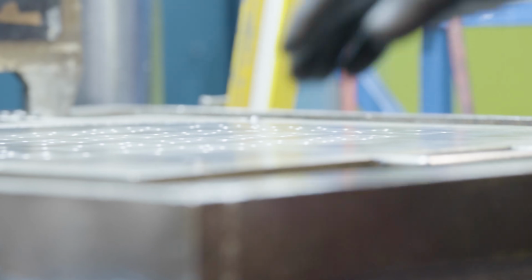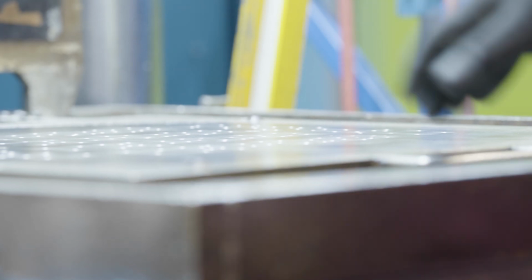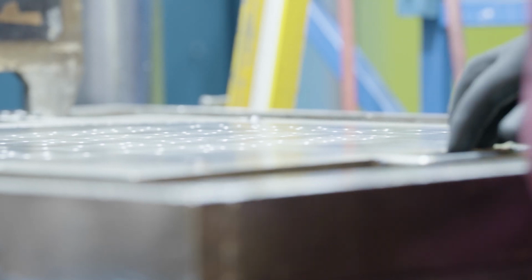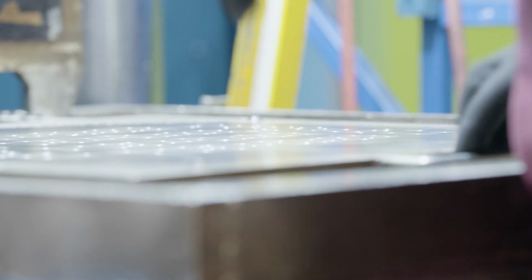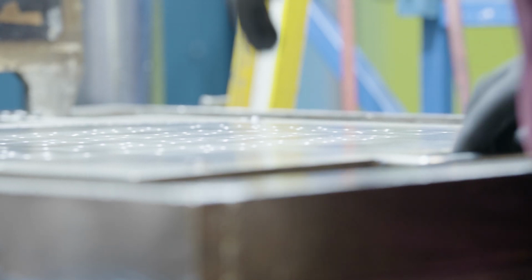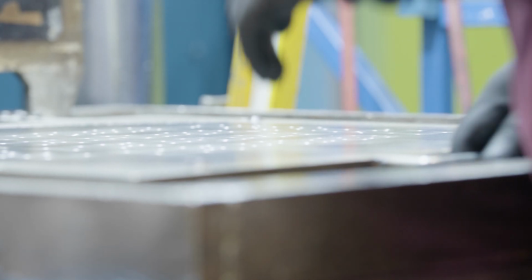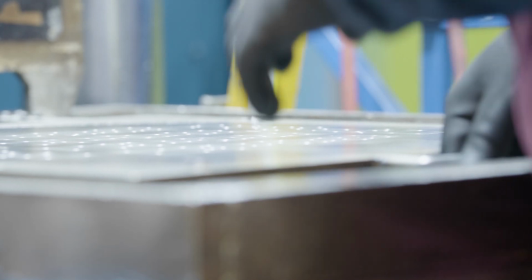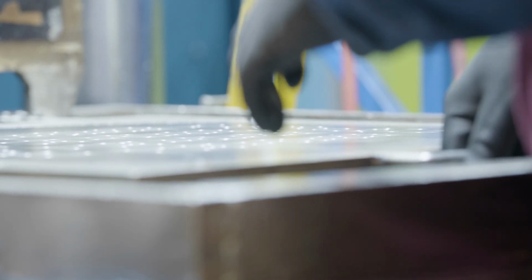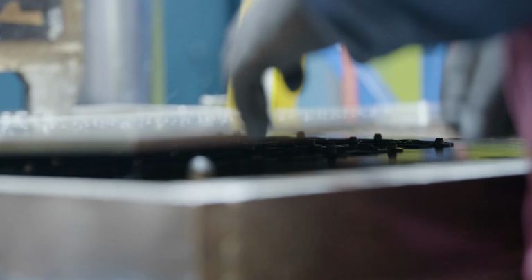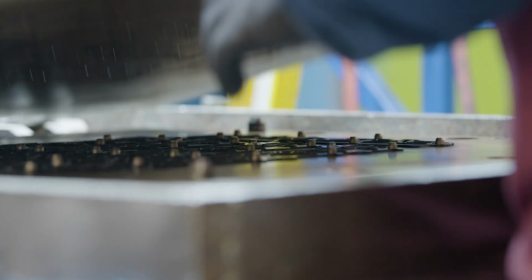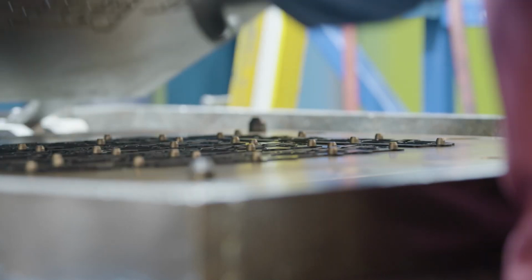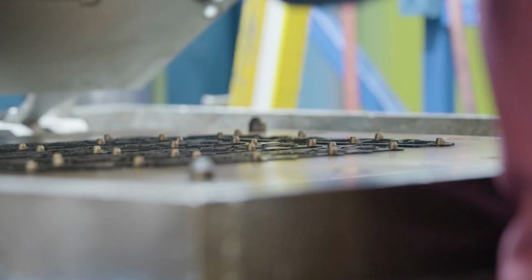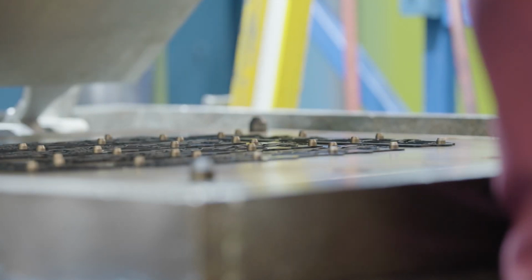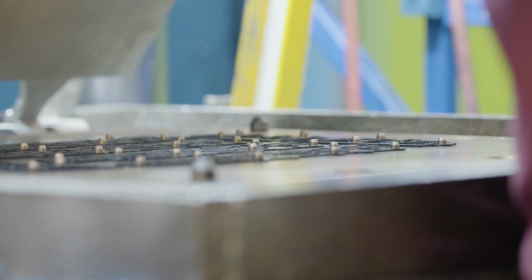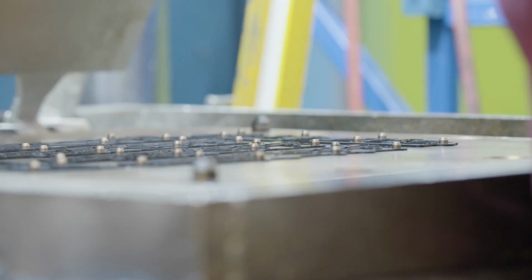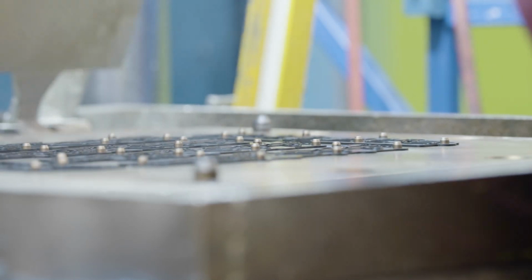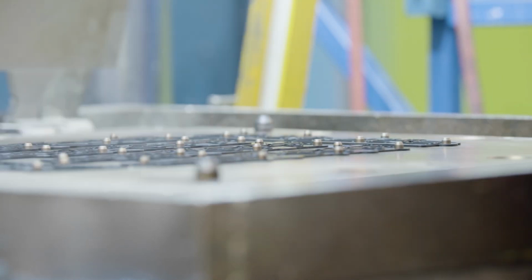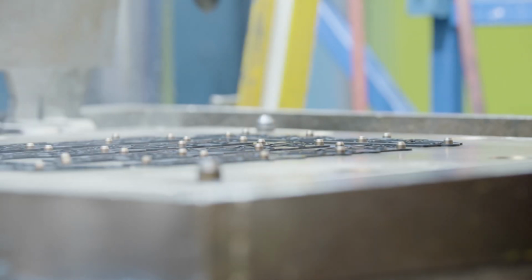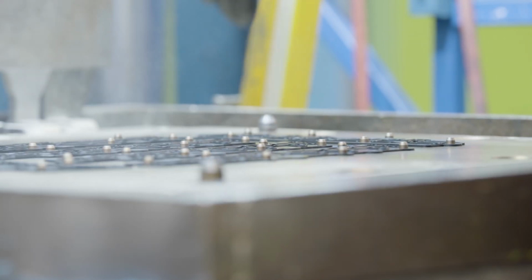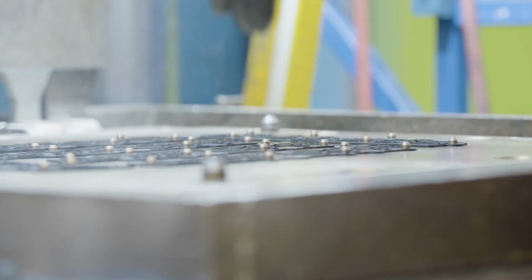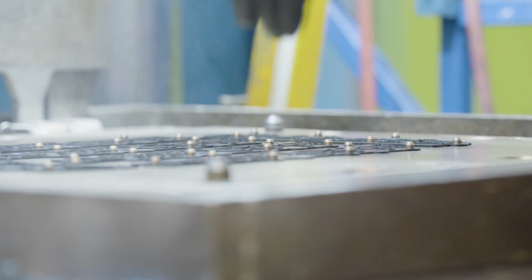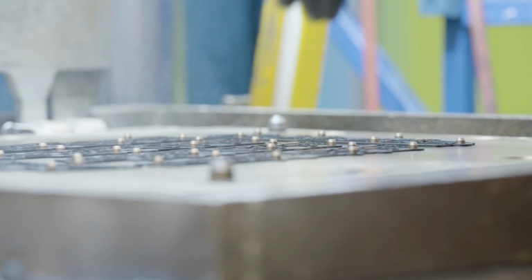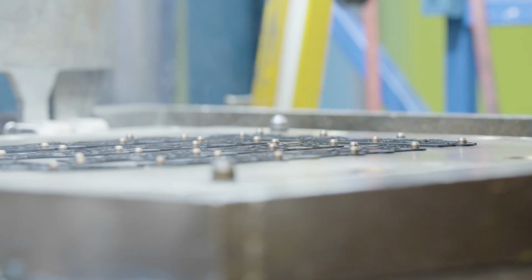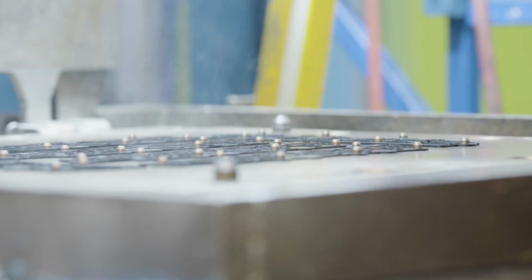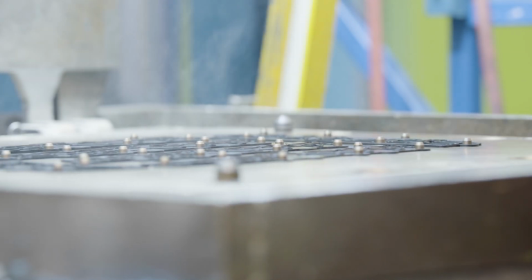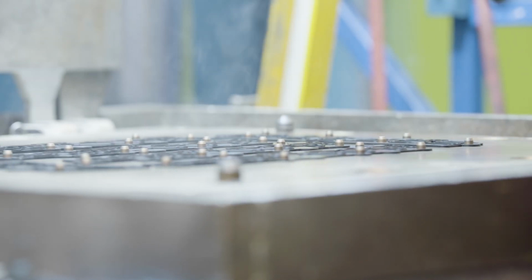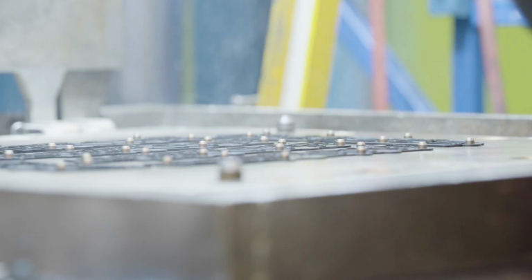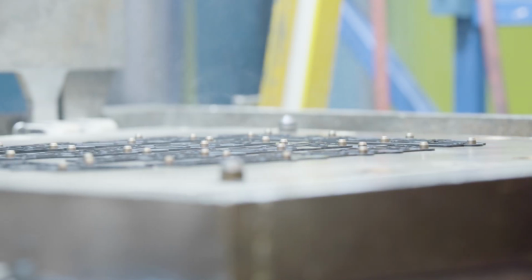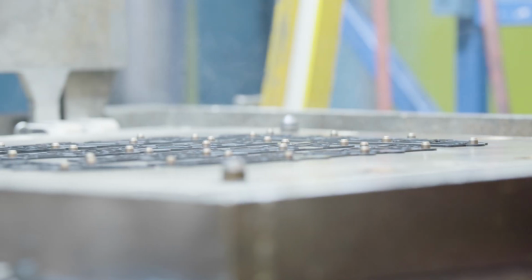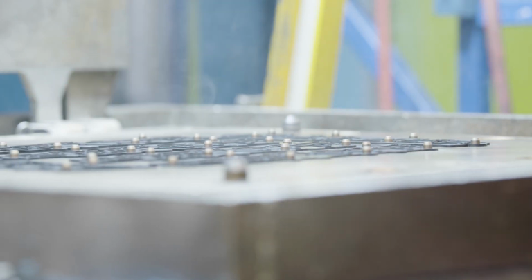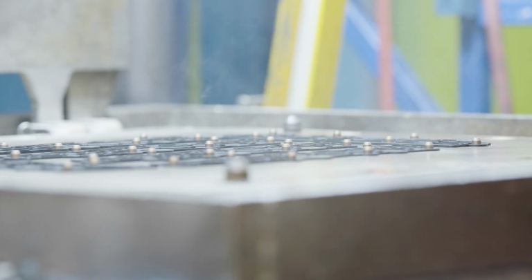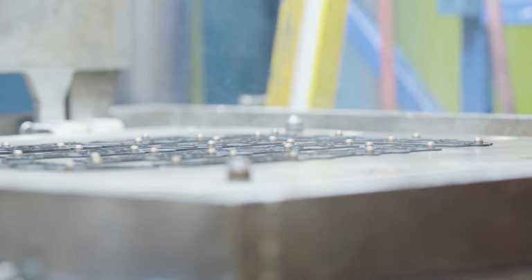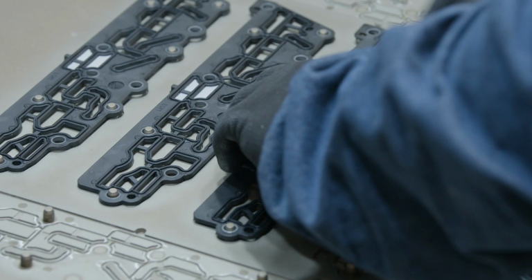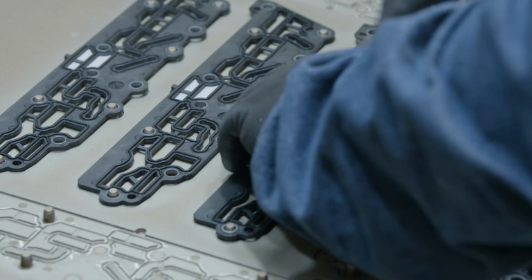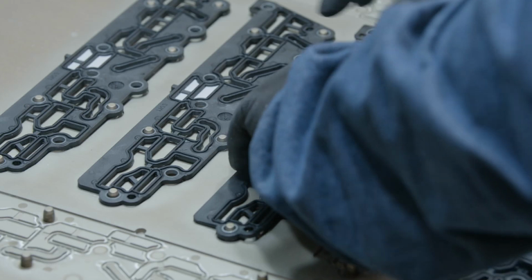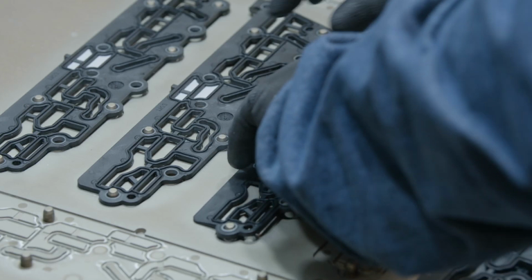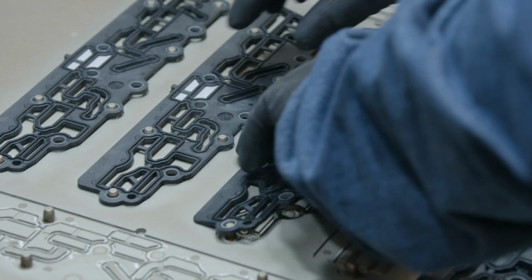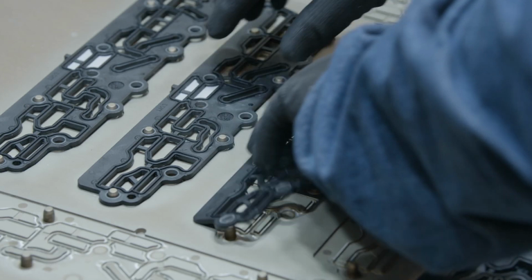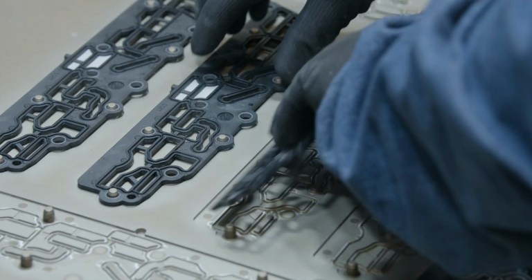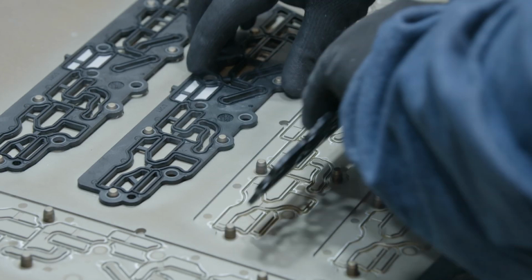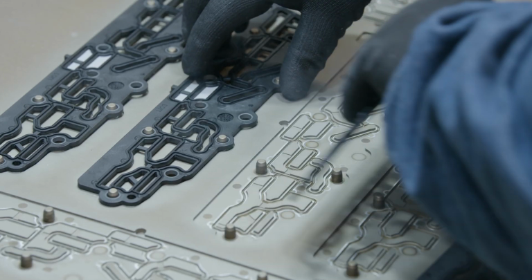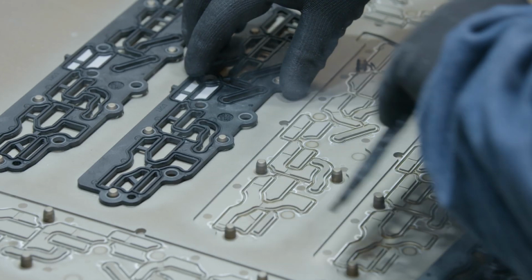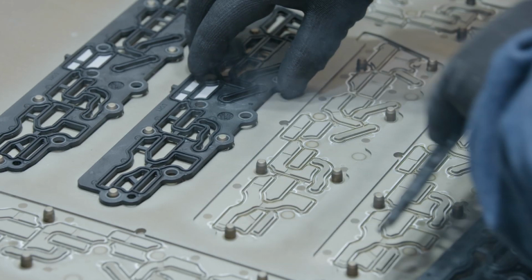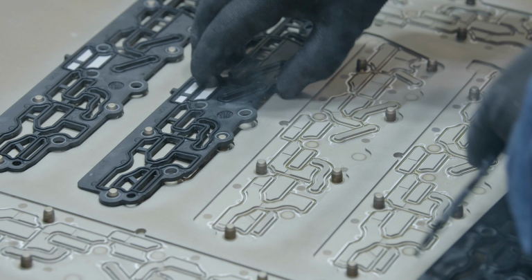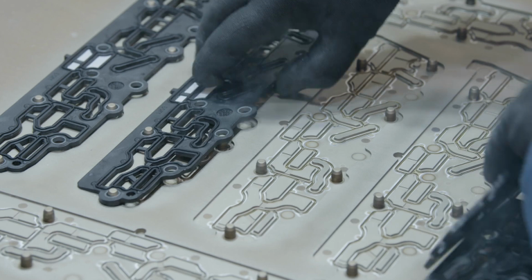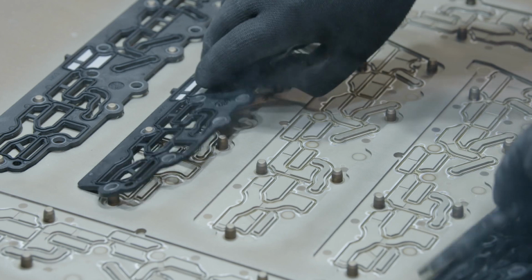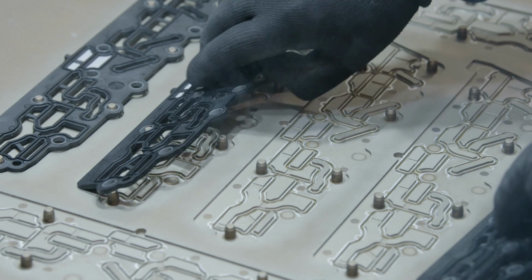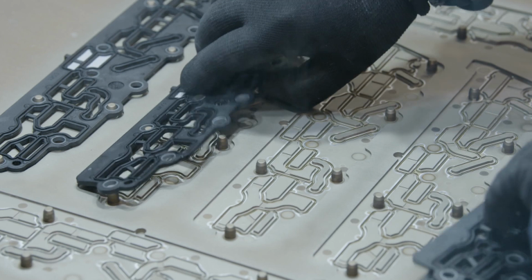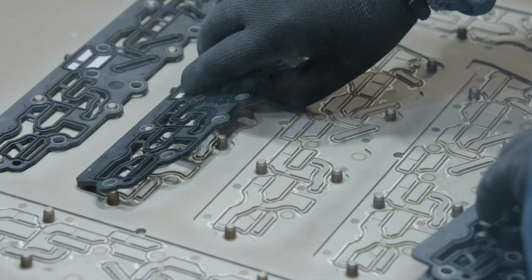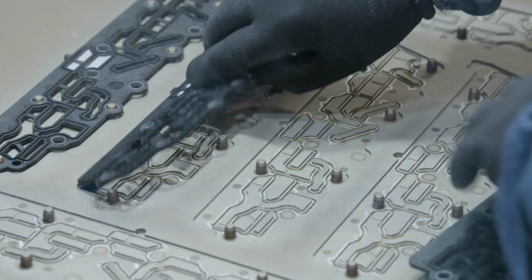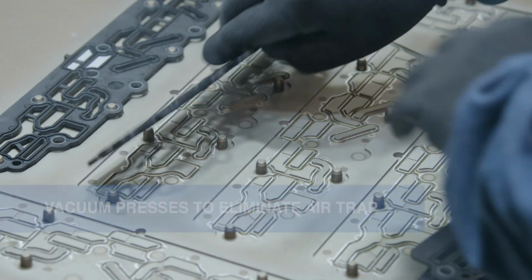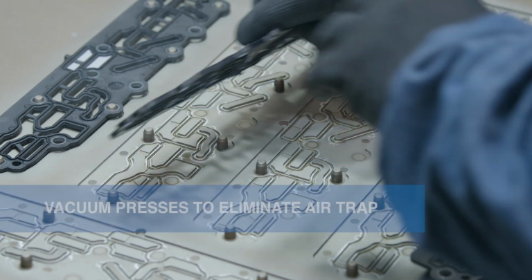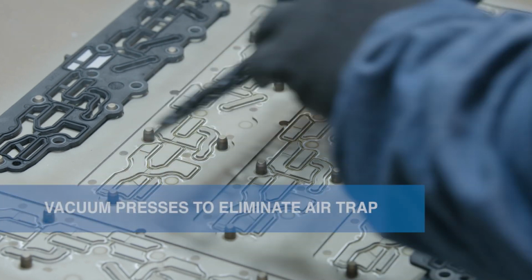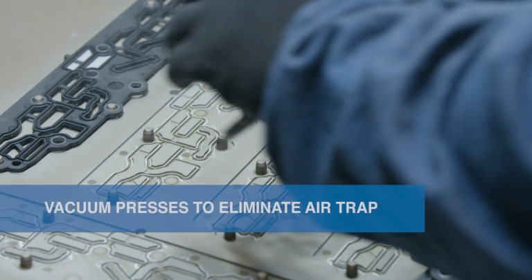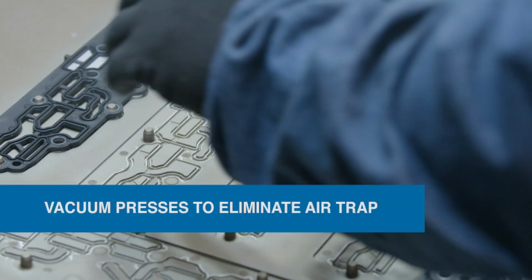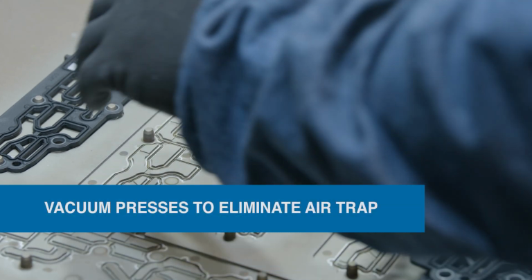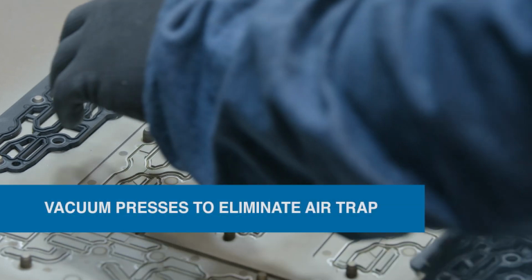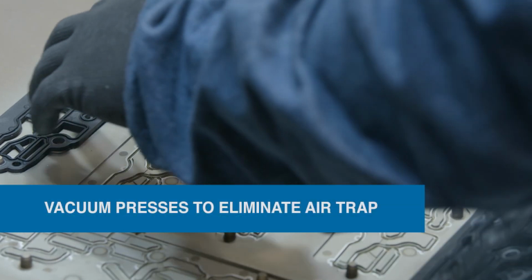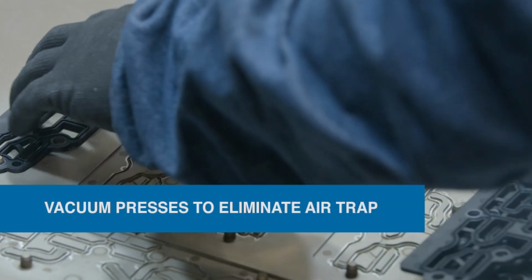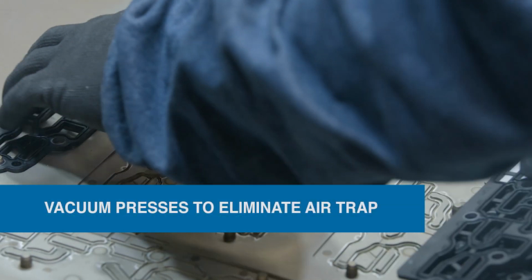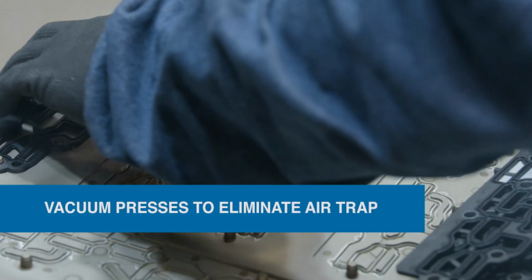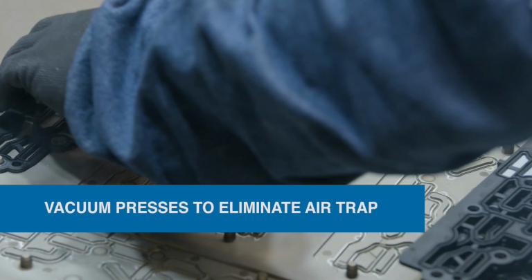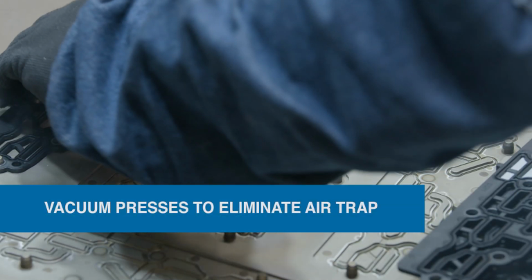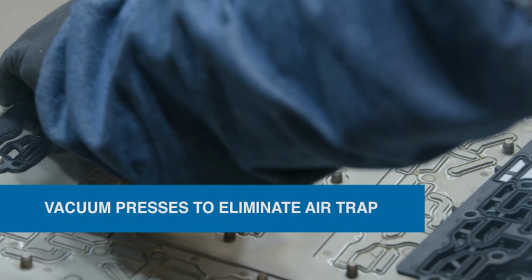And to ensure each part comes out free of air bubbles, we use world-class vacuum presses to eliminate air trap.